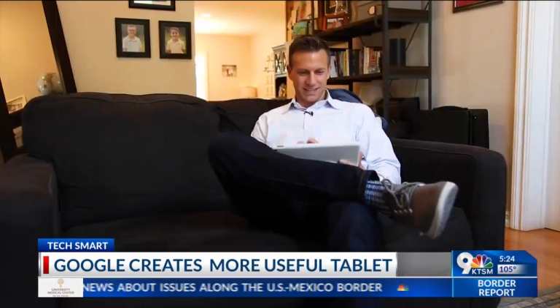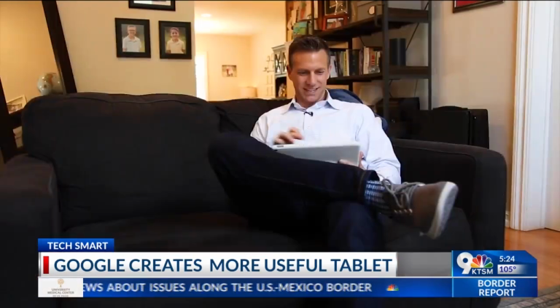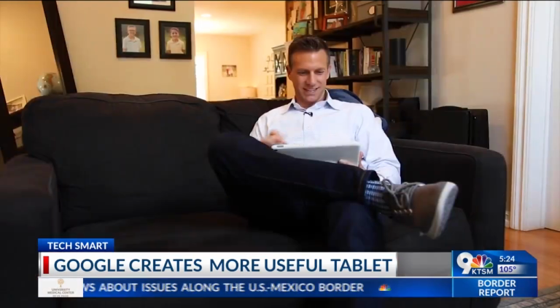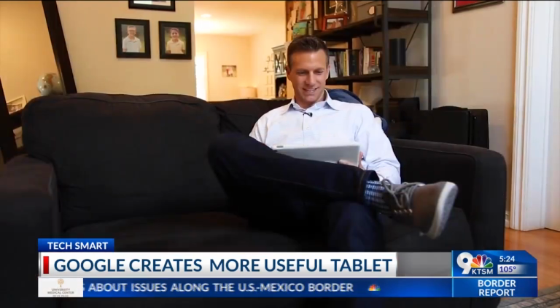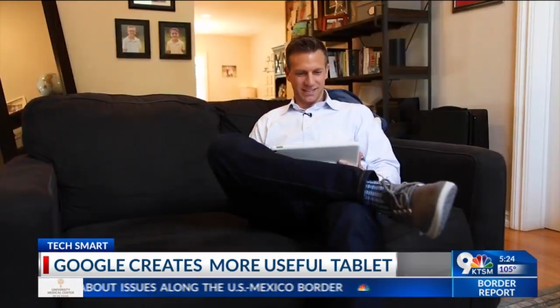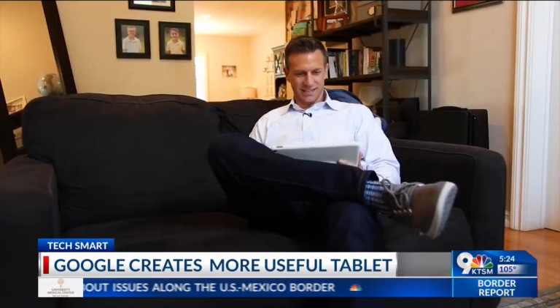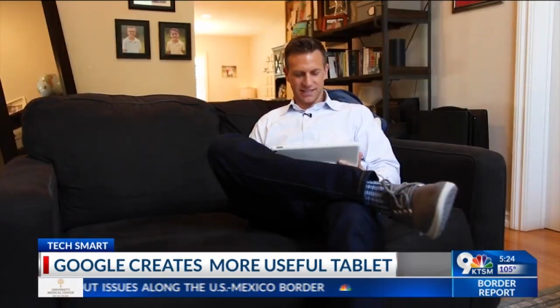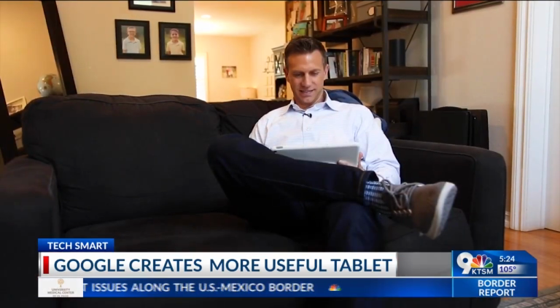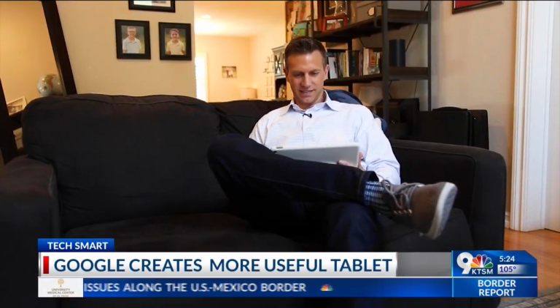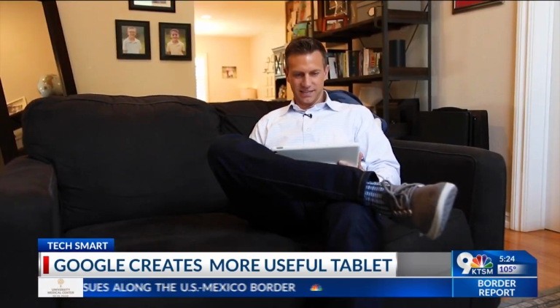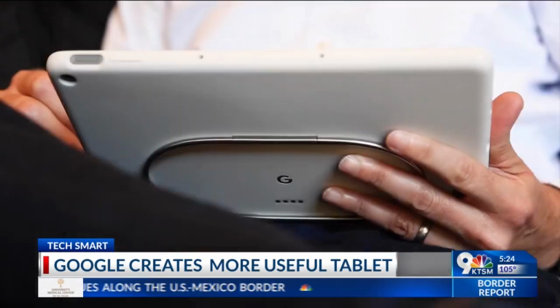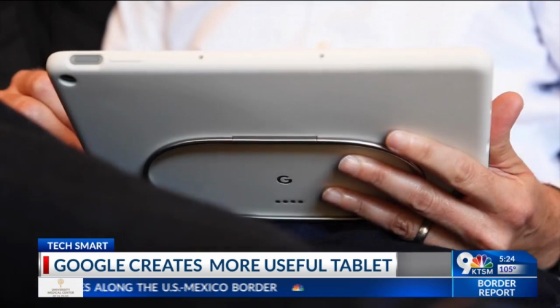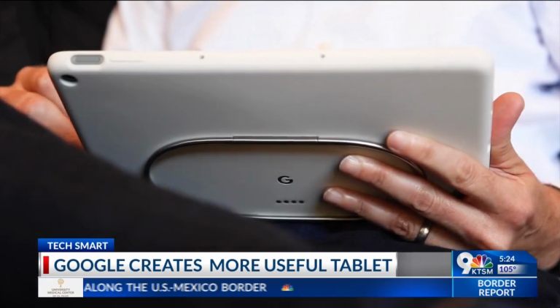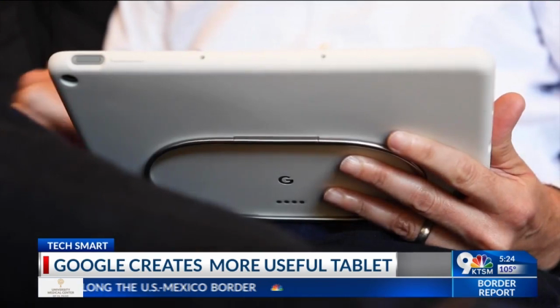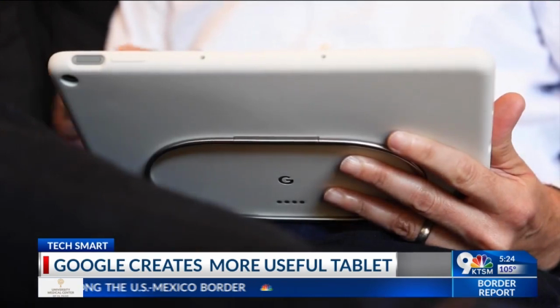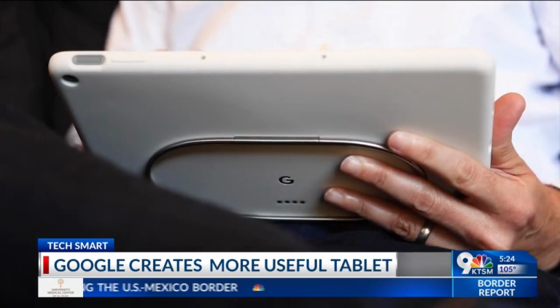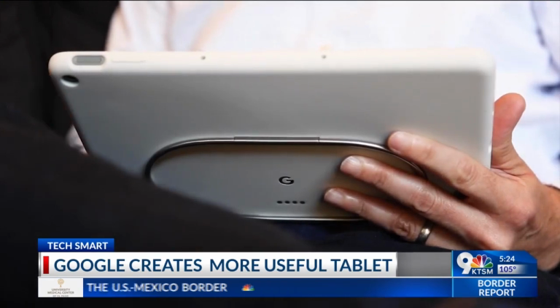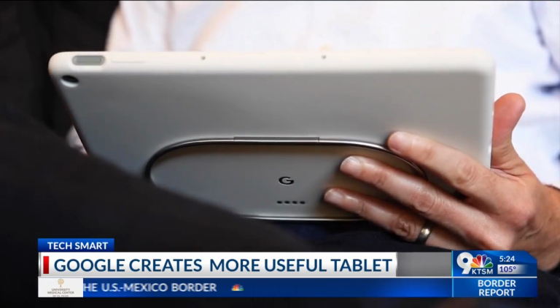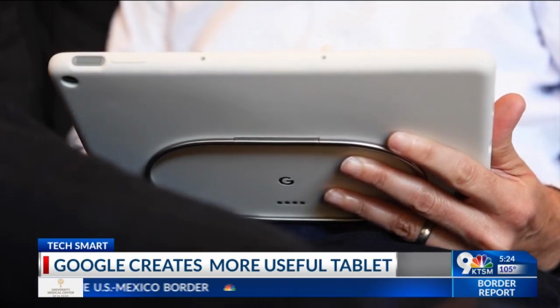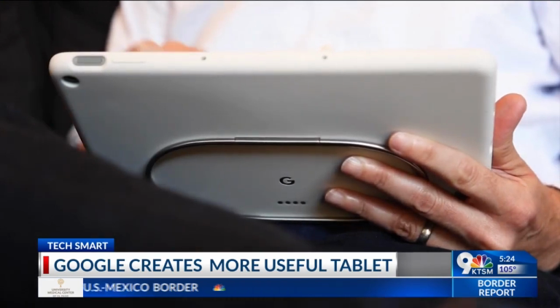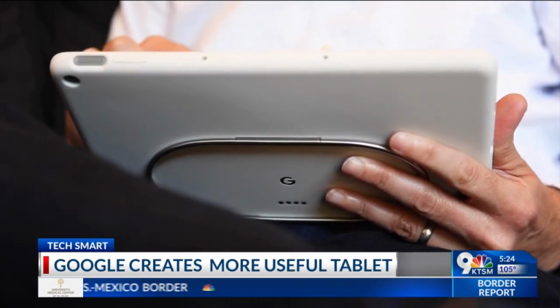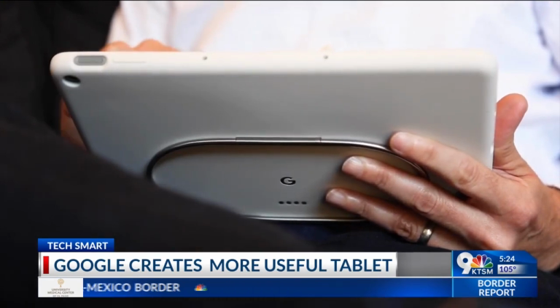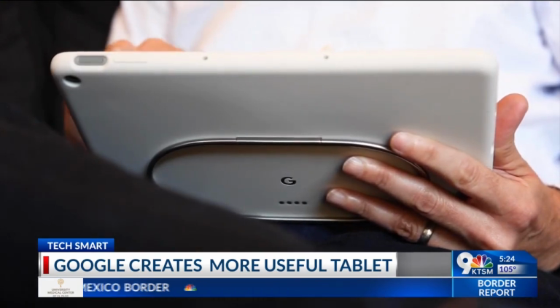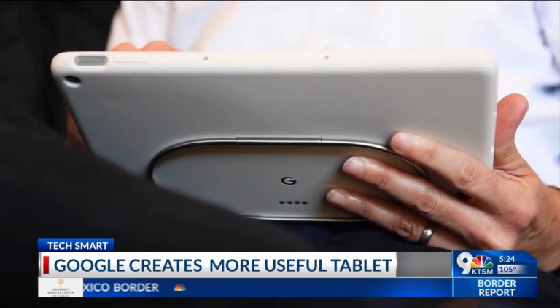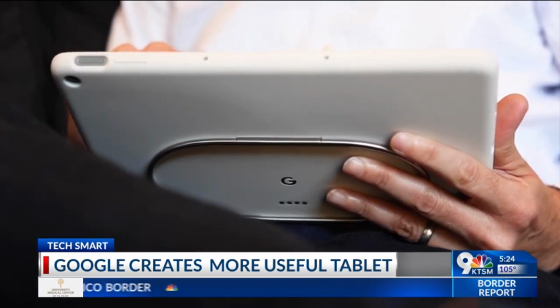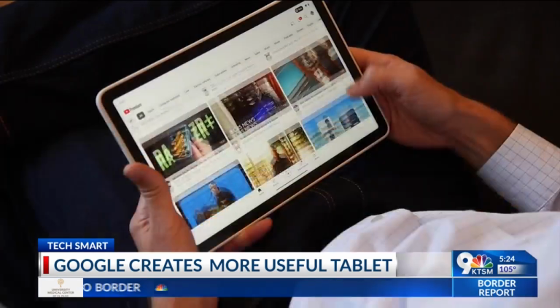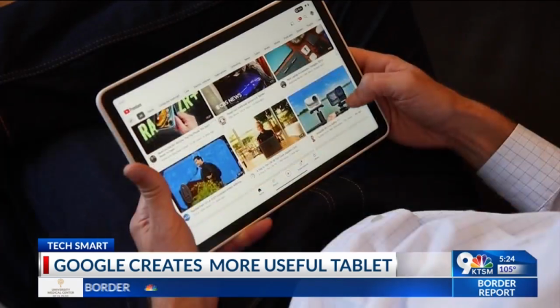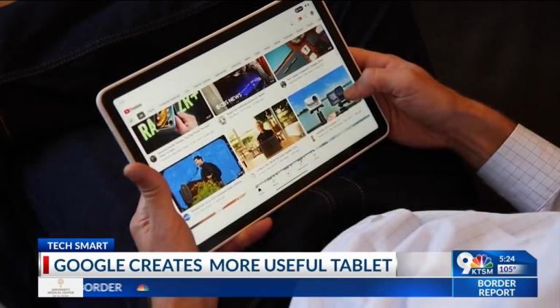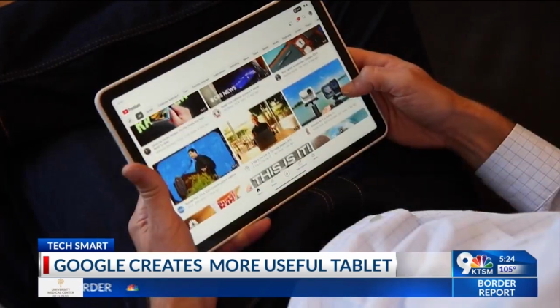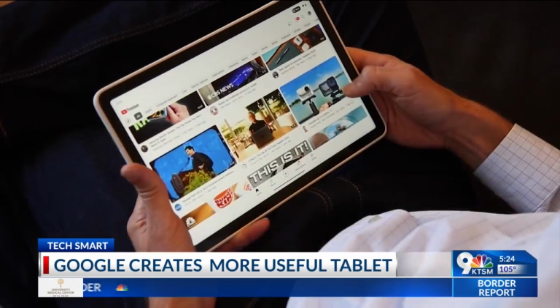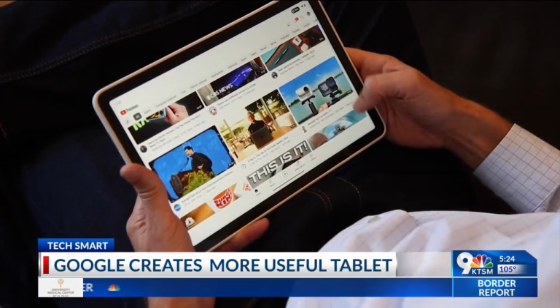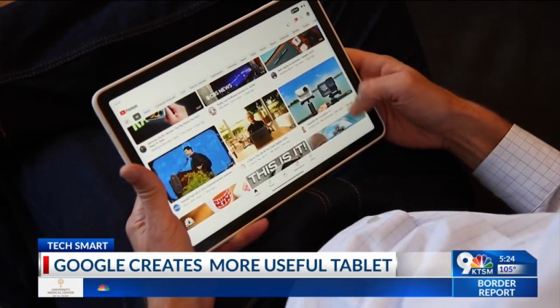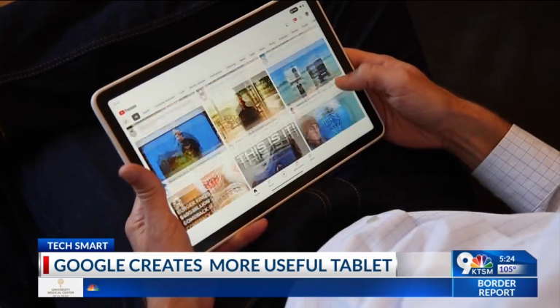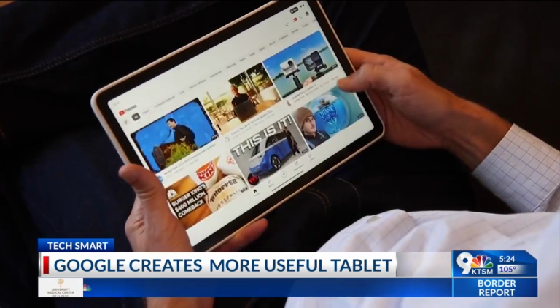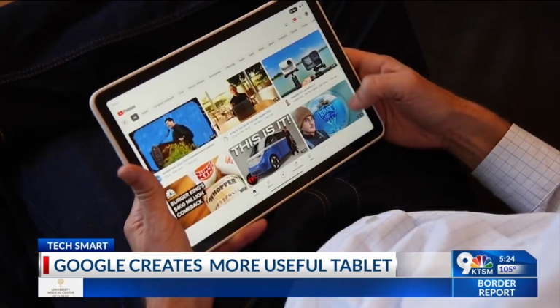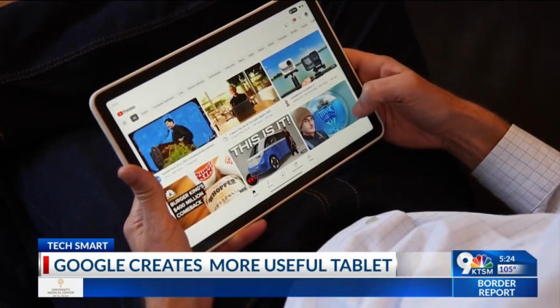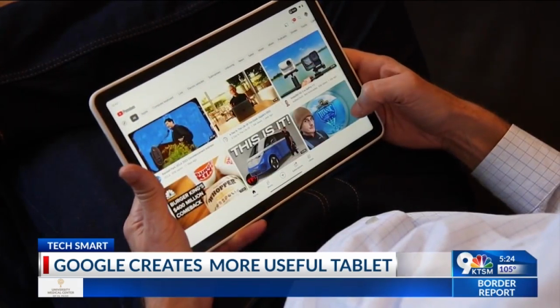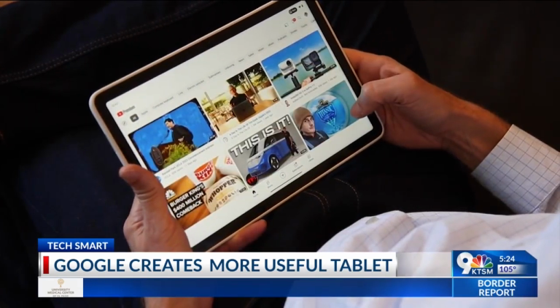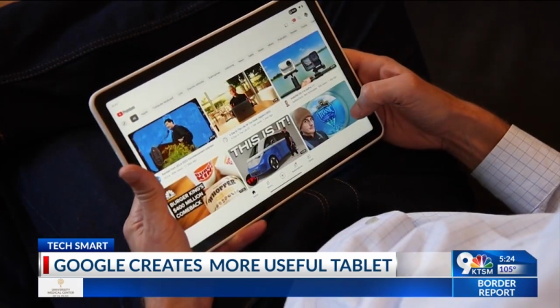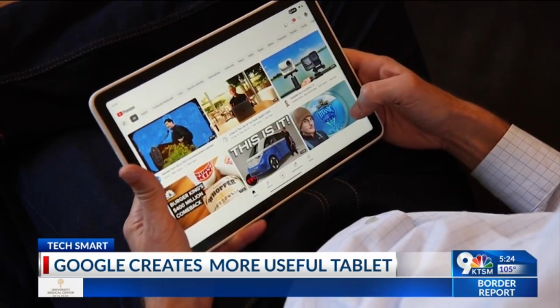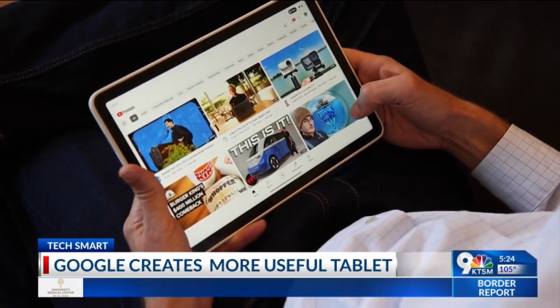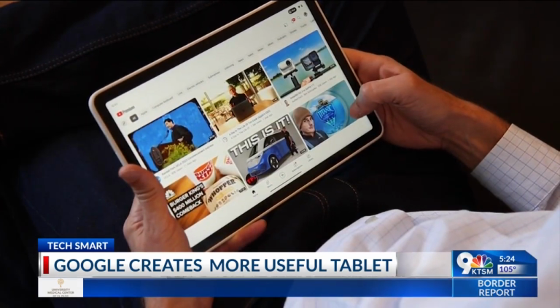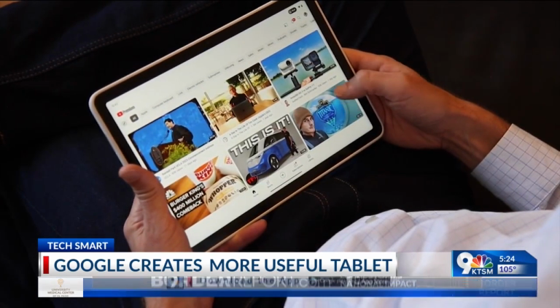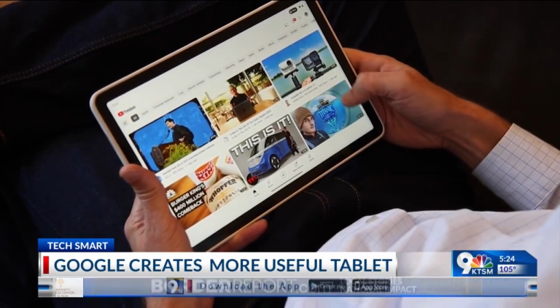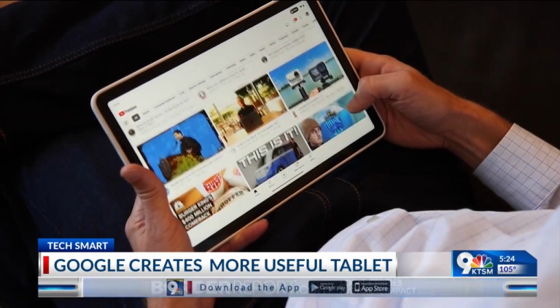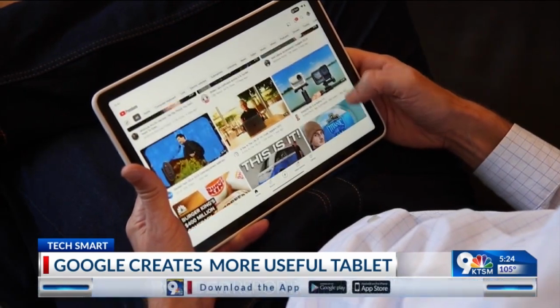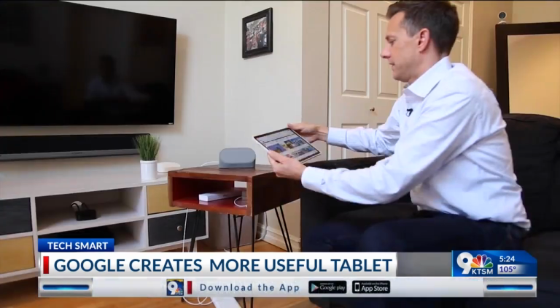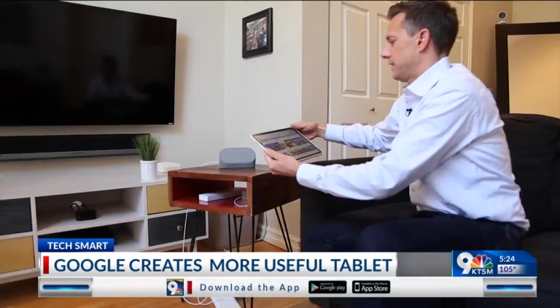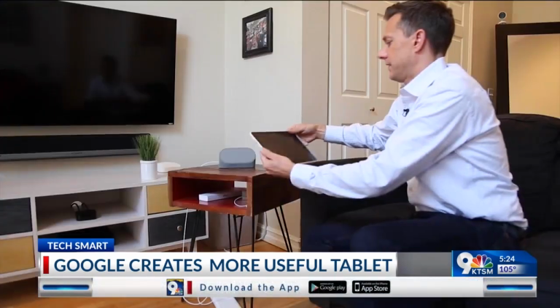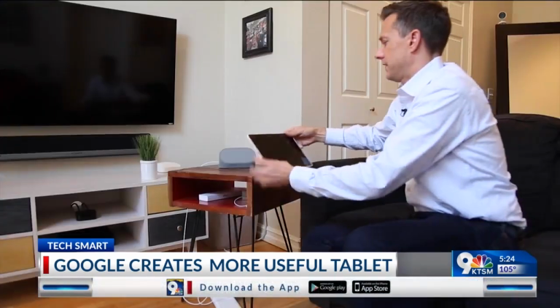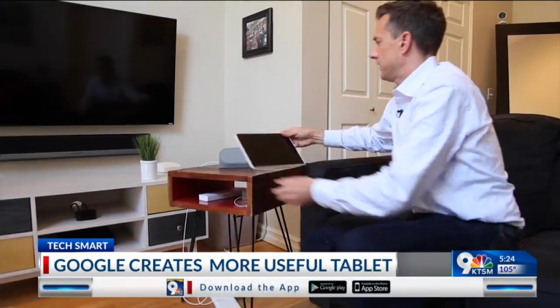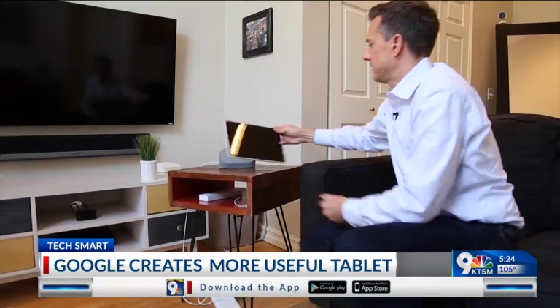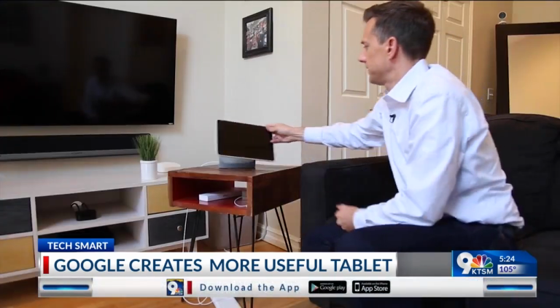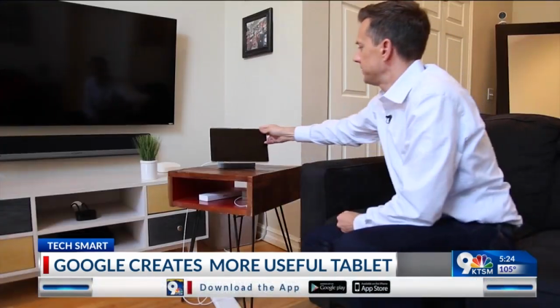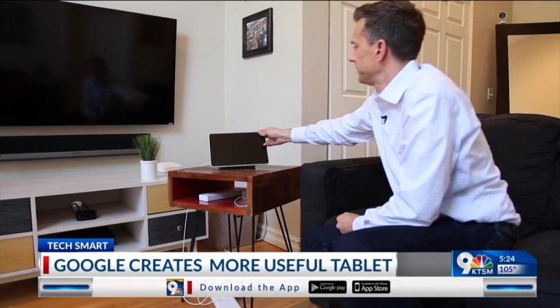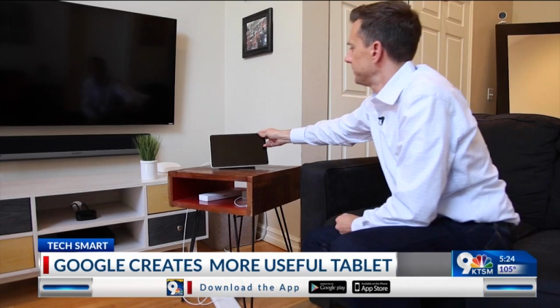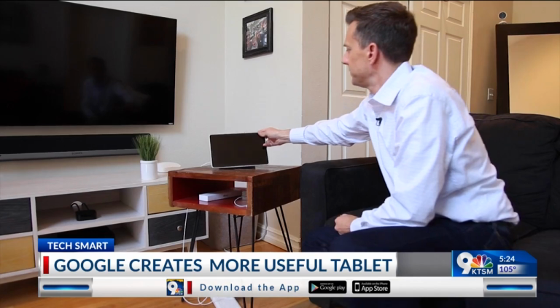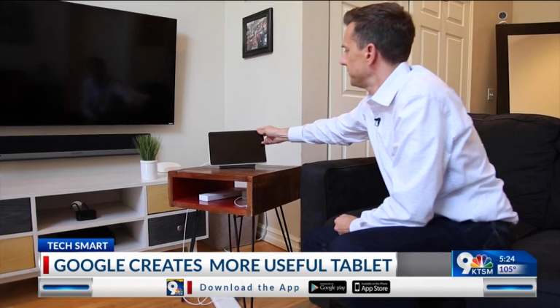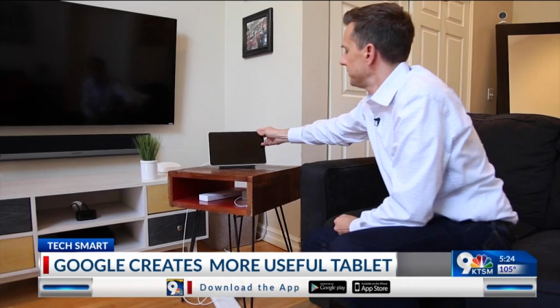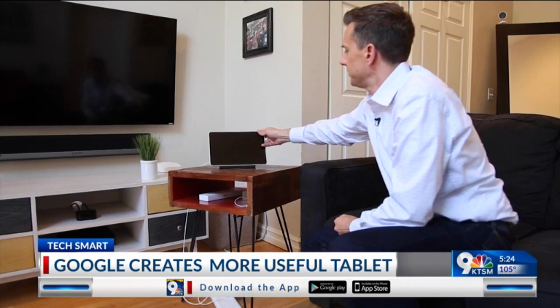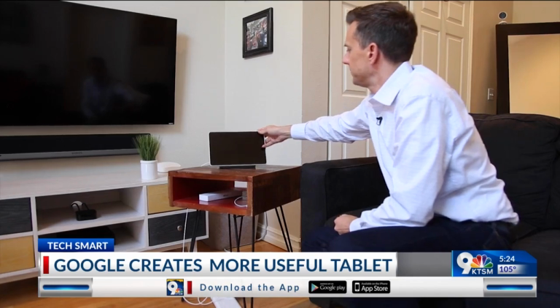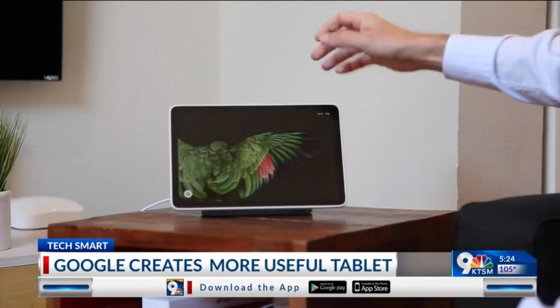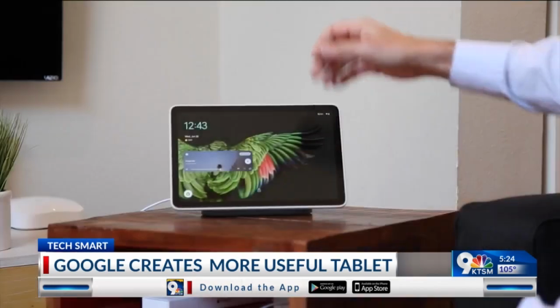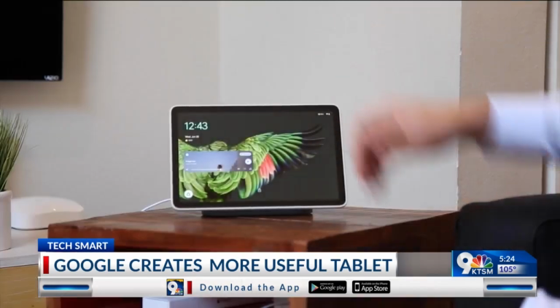Bottom line: $500 is pricey, but Google did a great job making an Android tablet more useful 24-7.